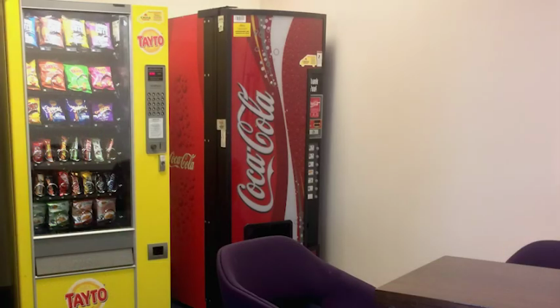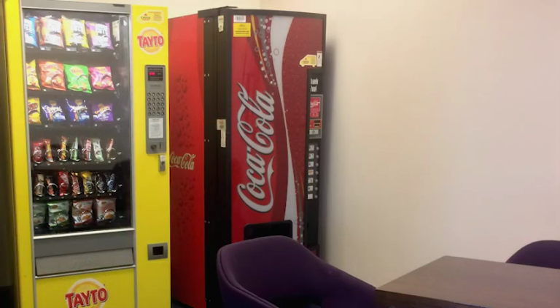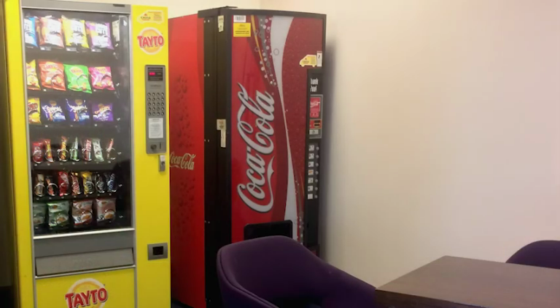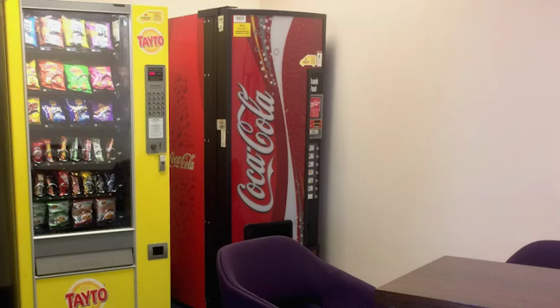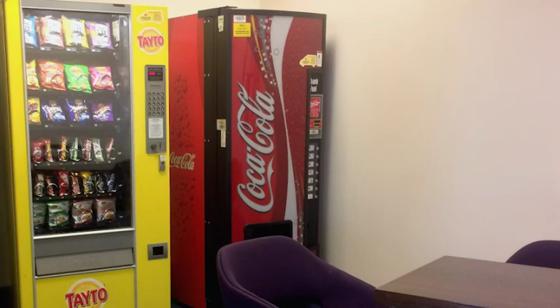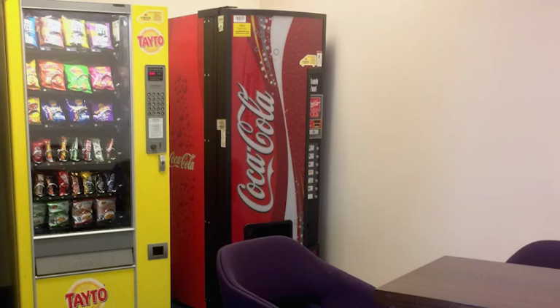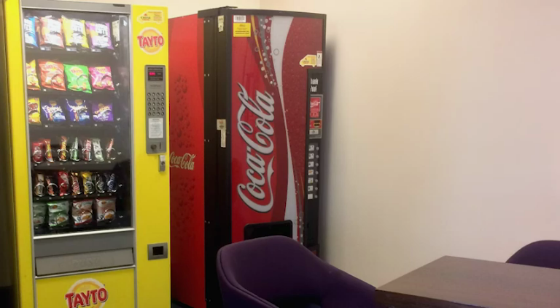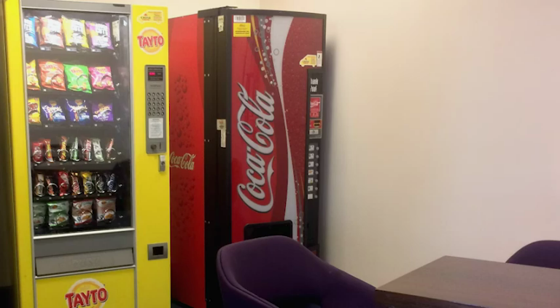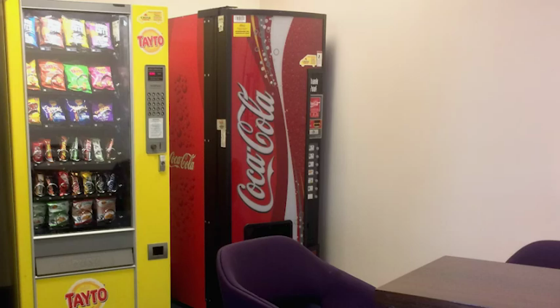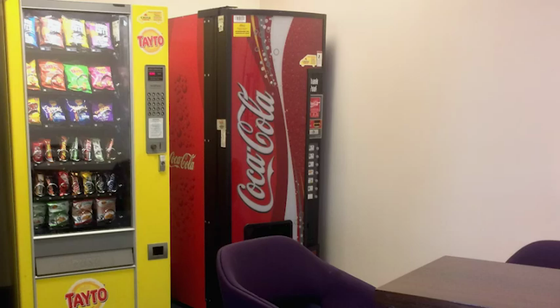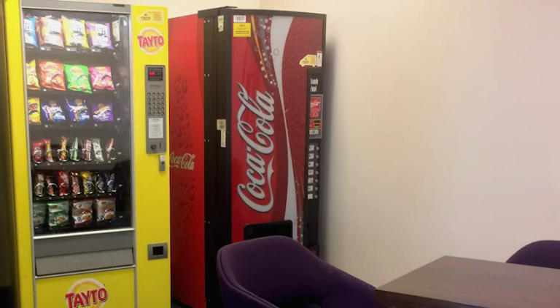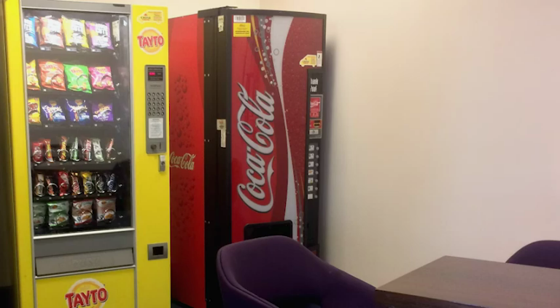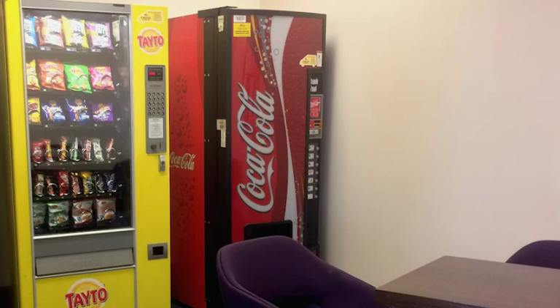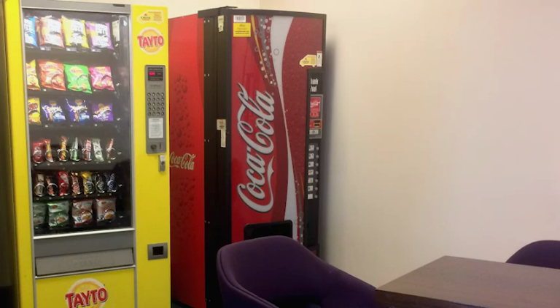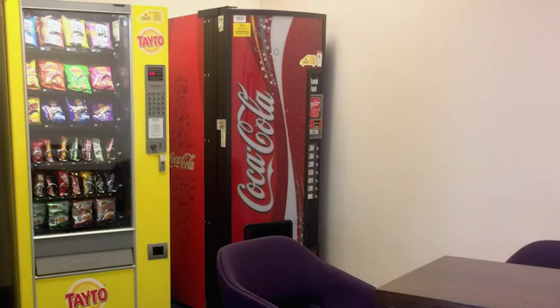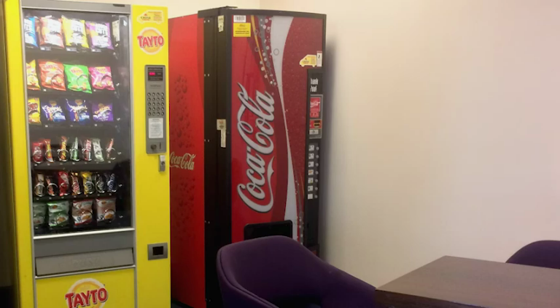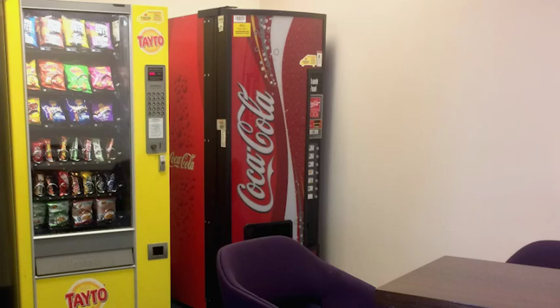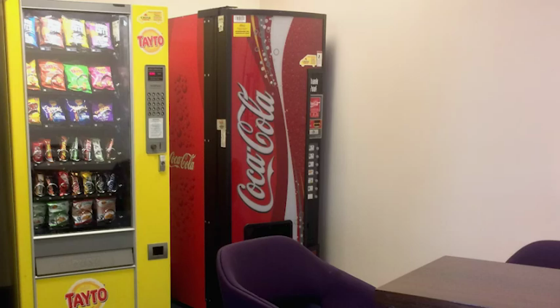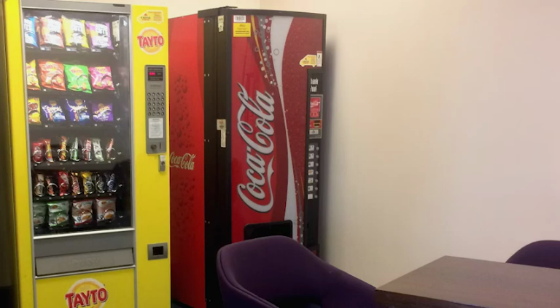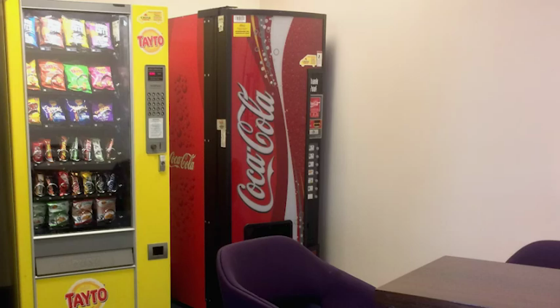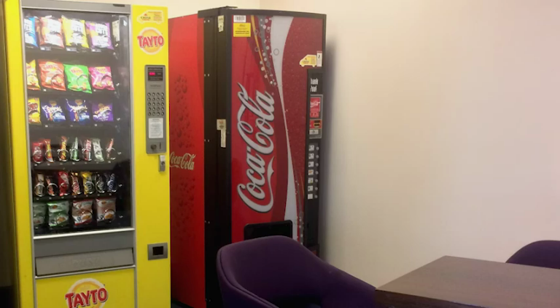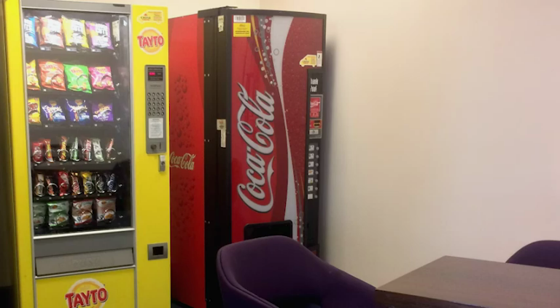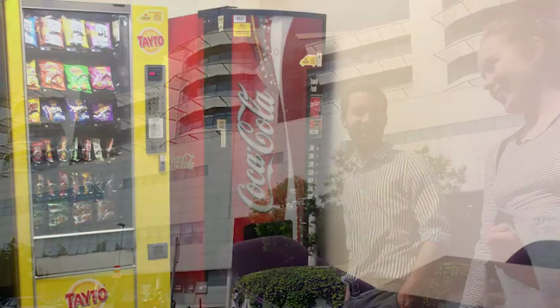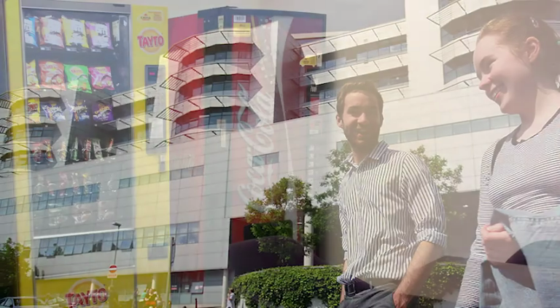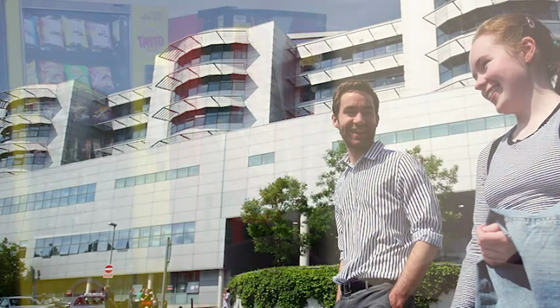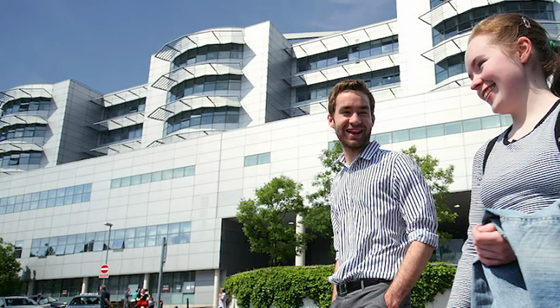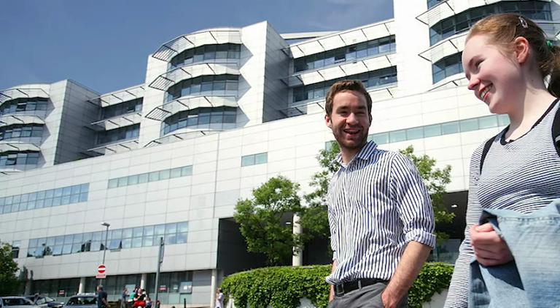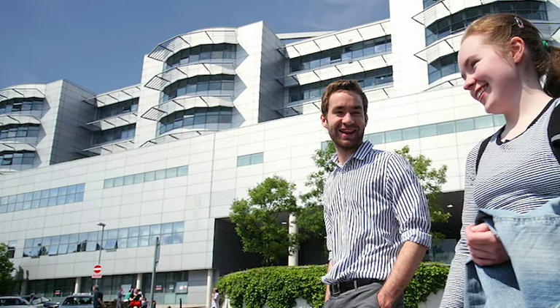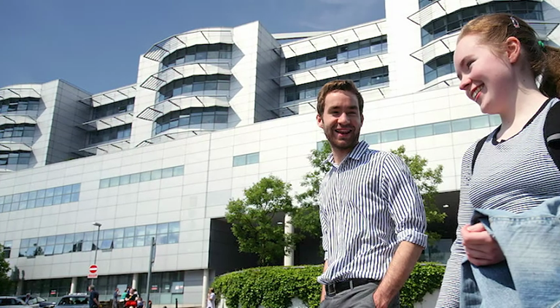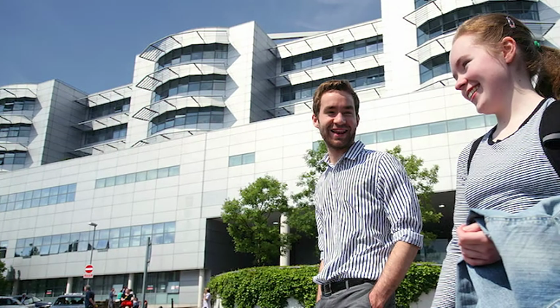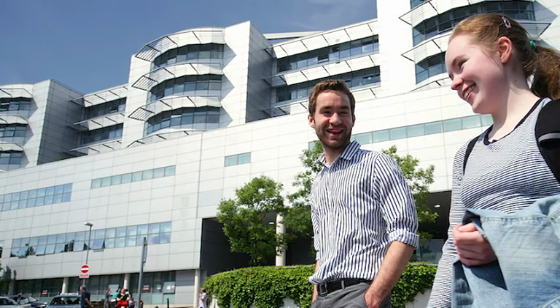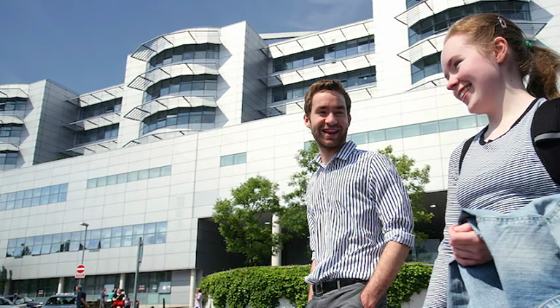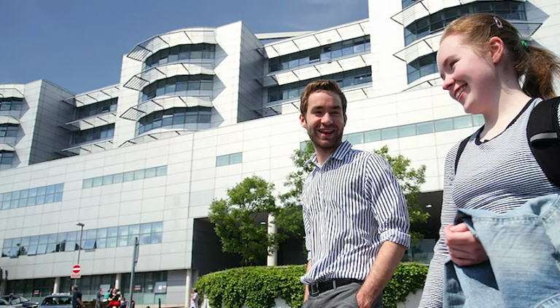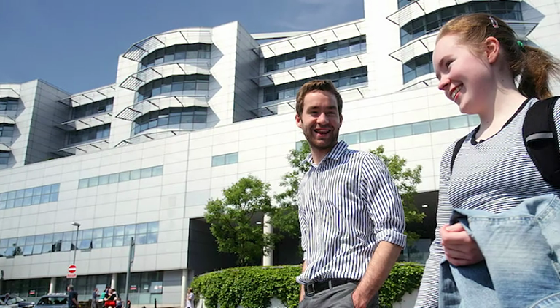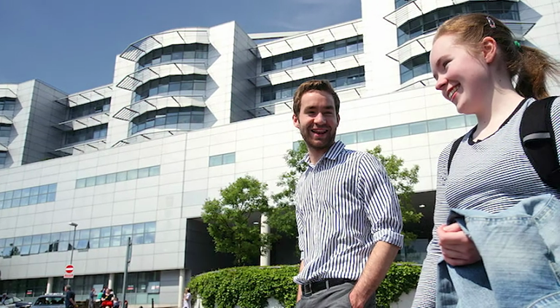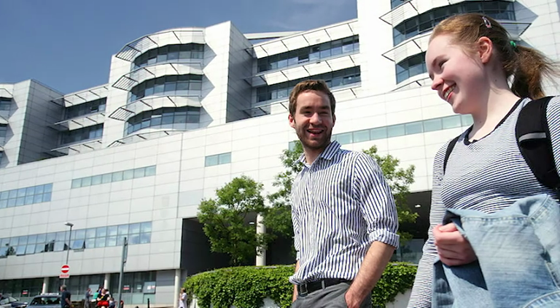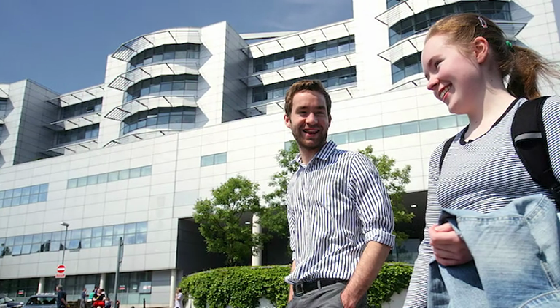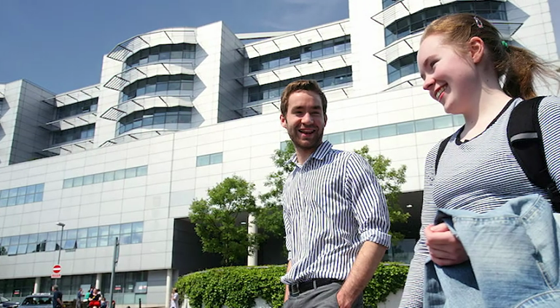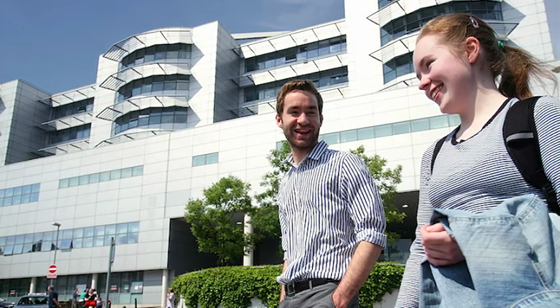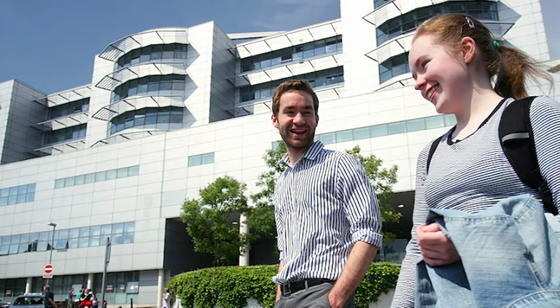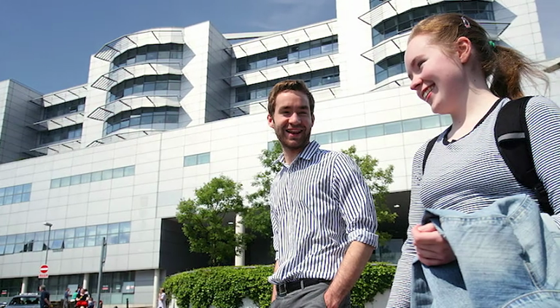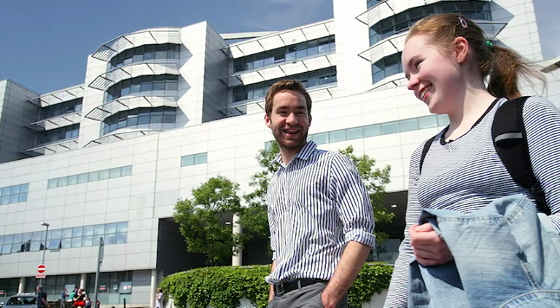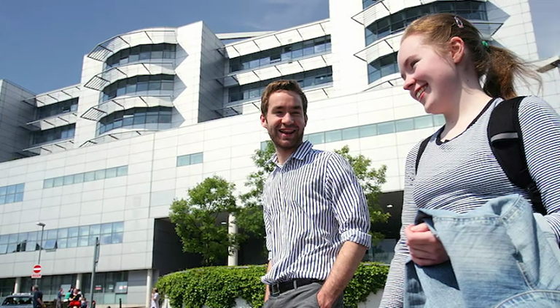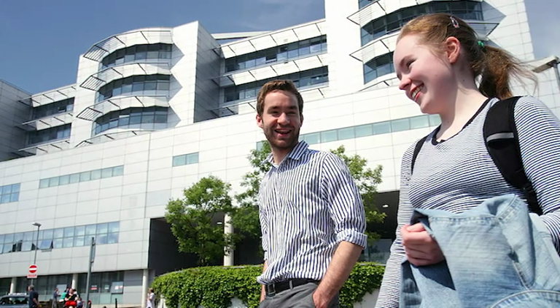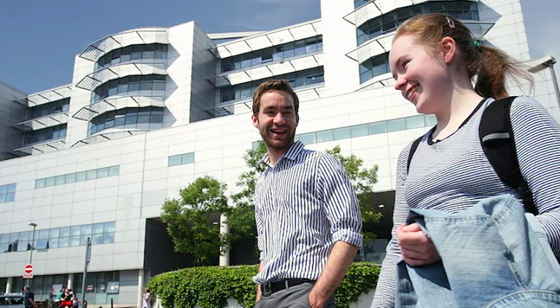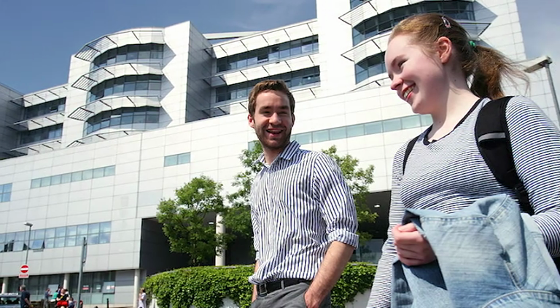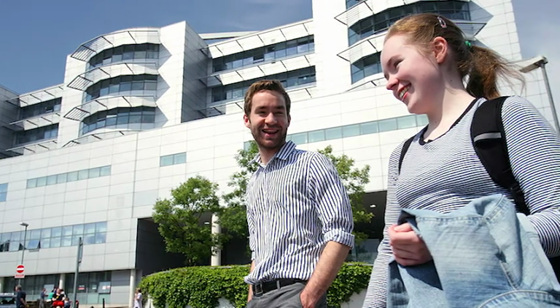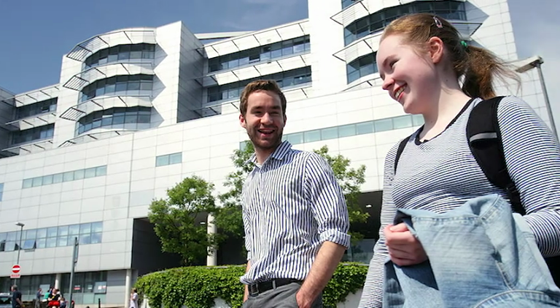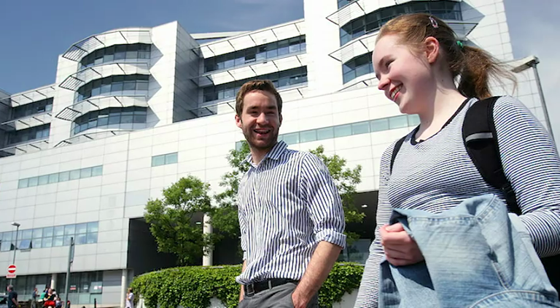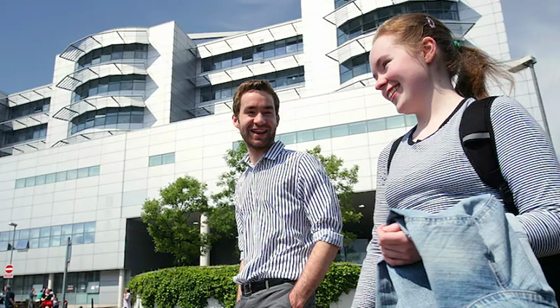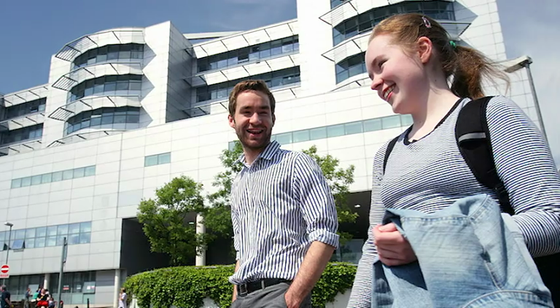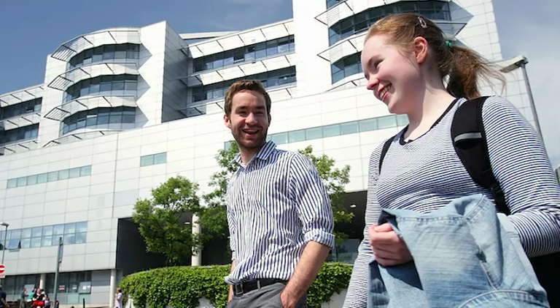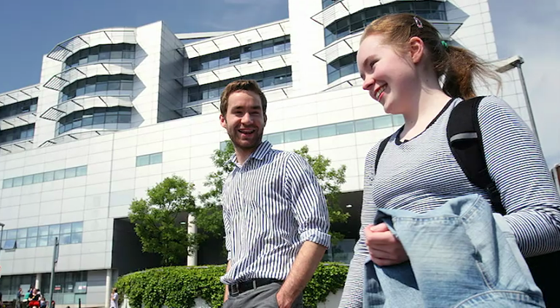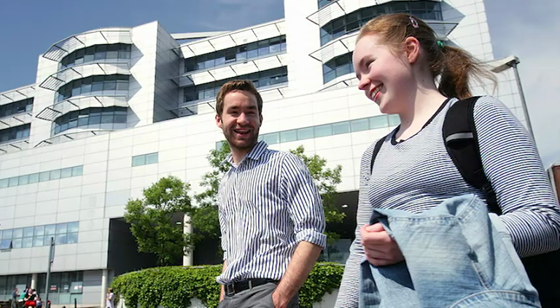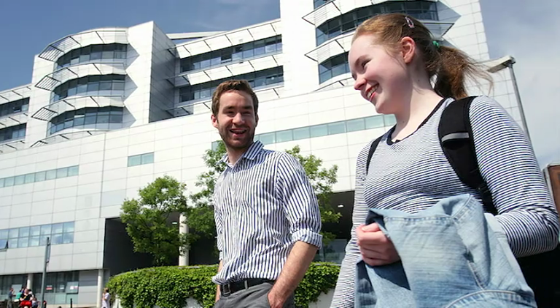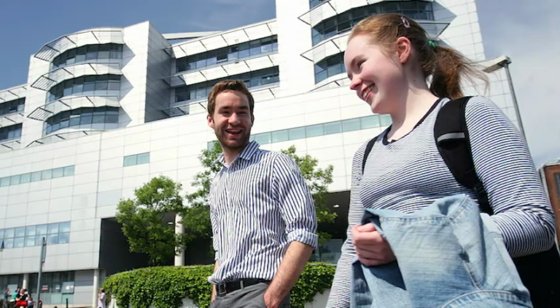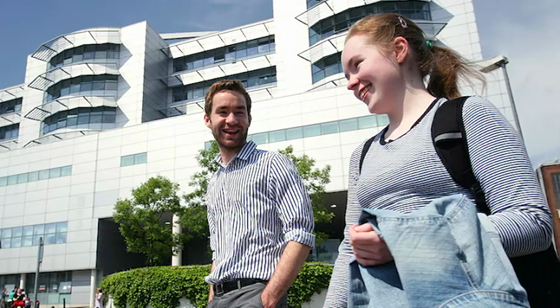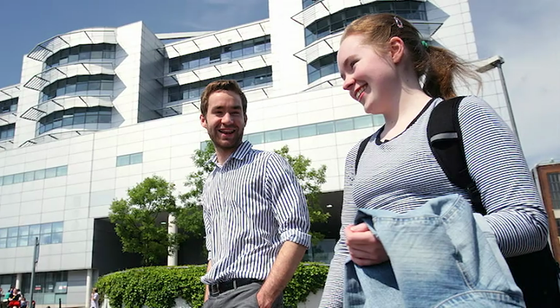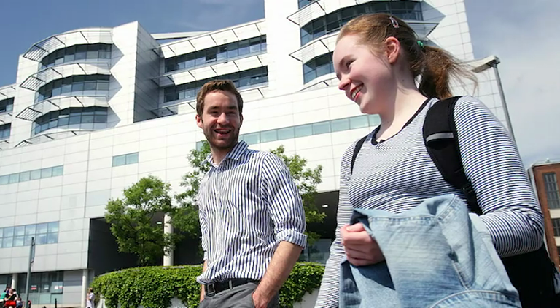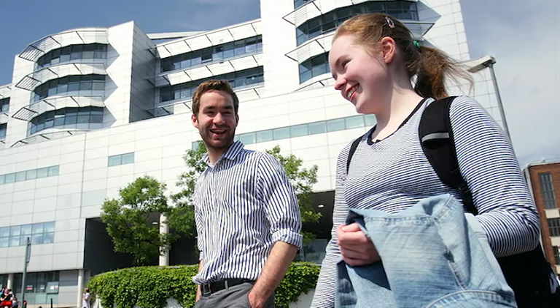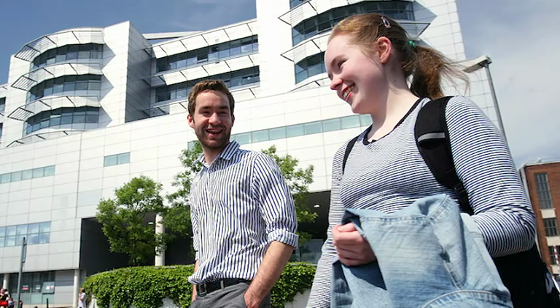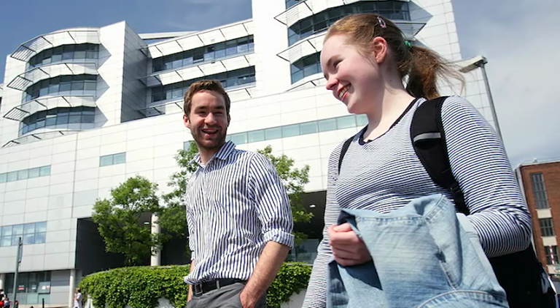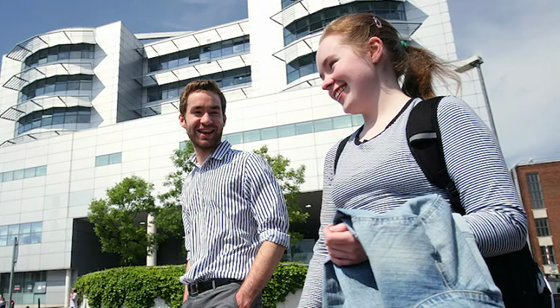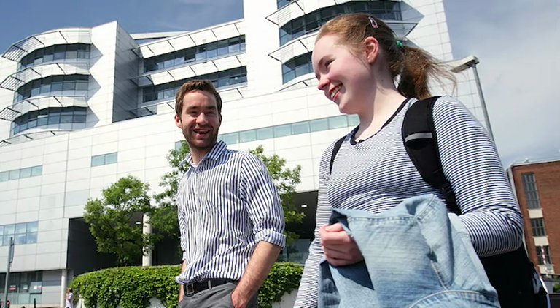The library has vending and hot drinks machines as well as a water cooler, plus canteen and cafe facilities at the Royal Victoria Hospital or just a short walk away.